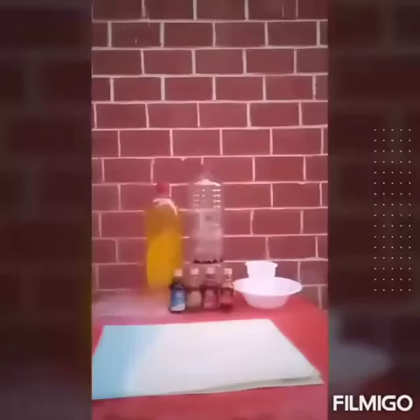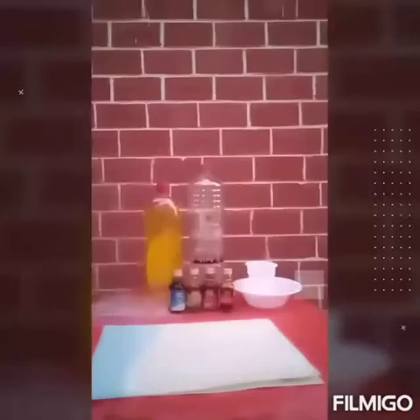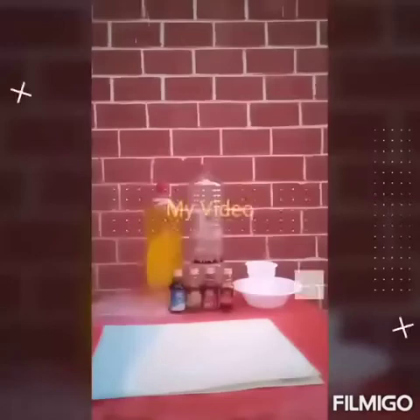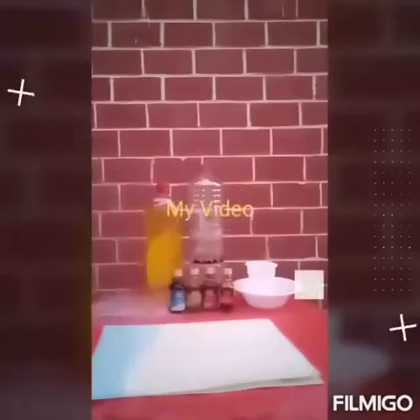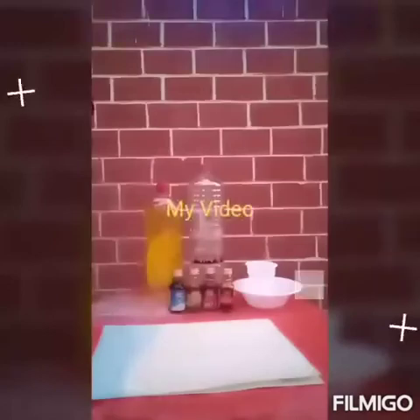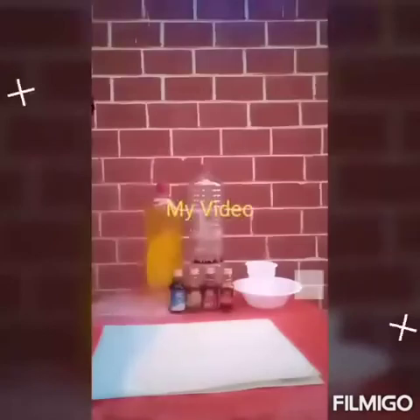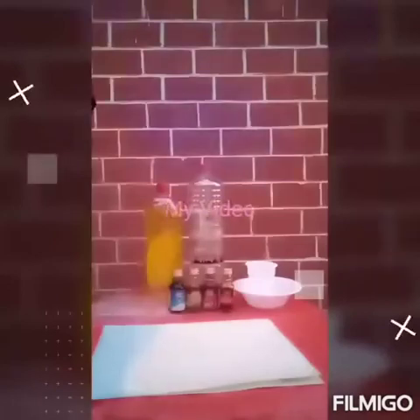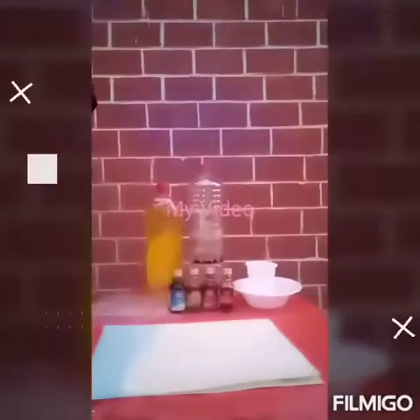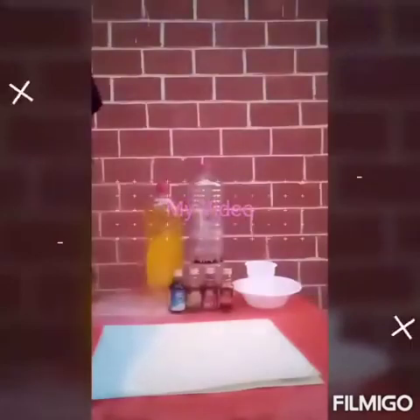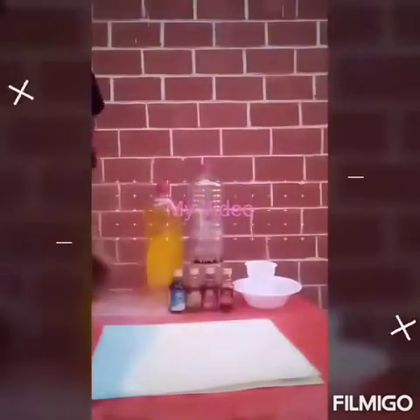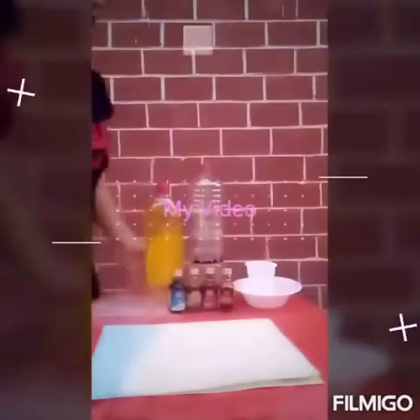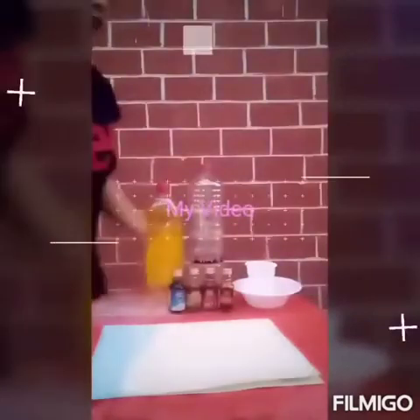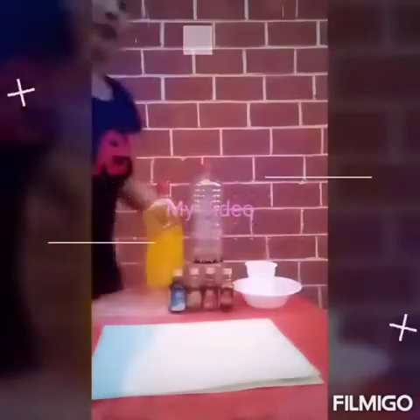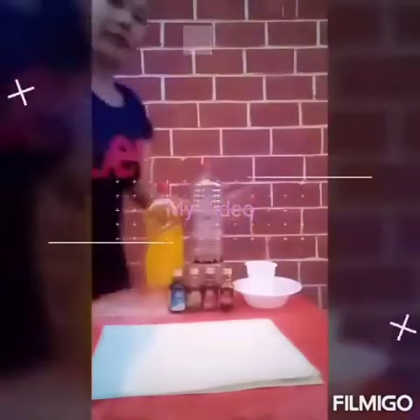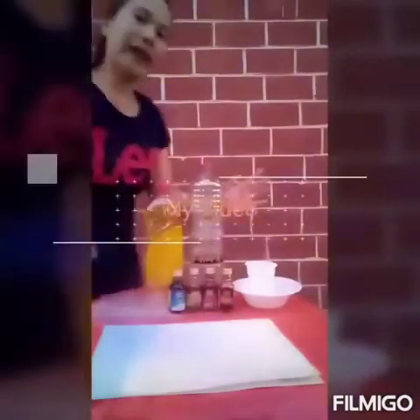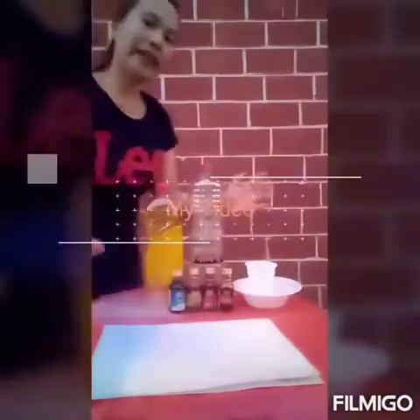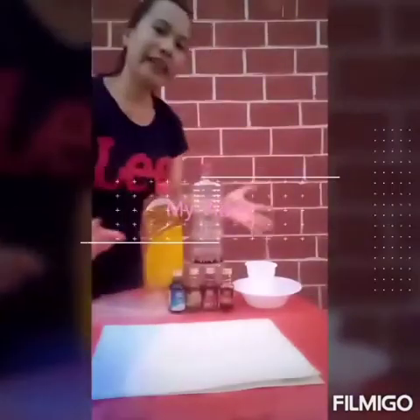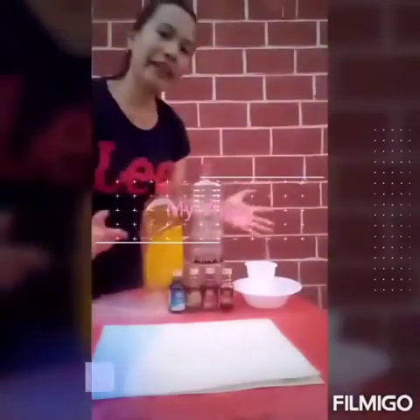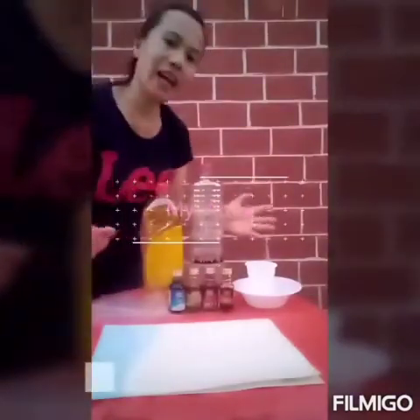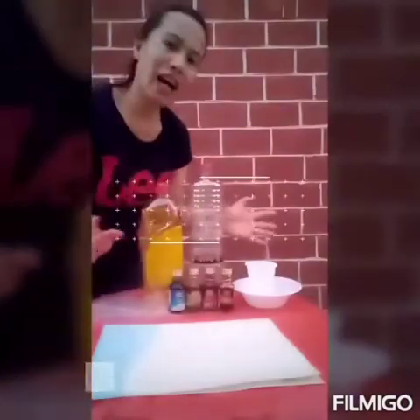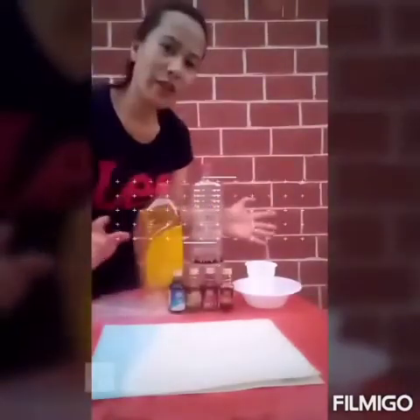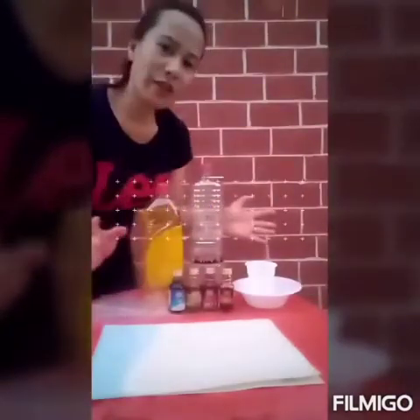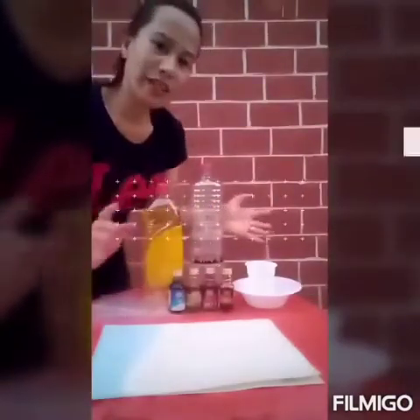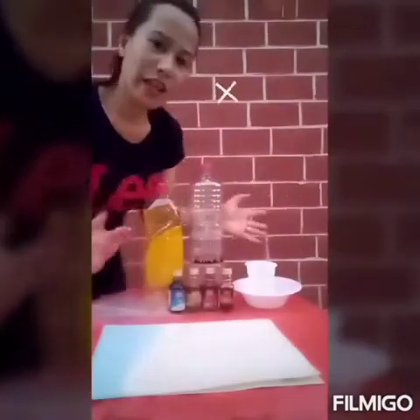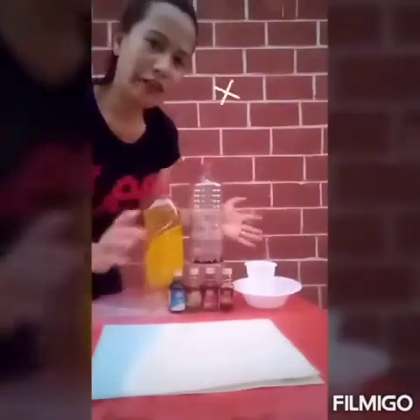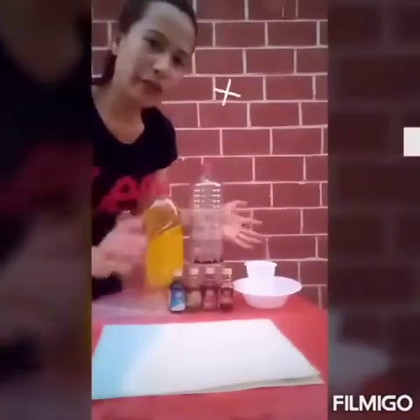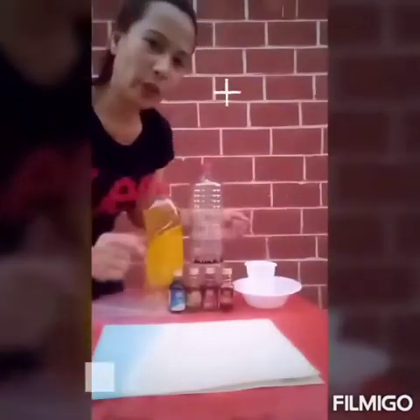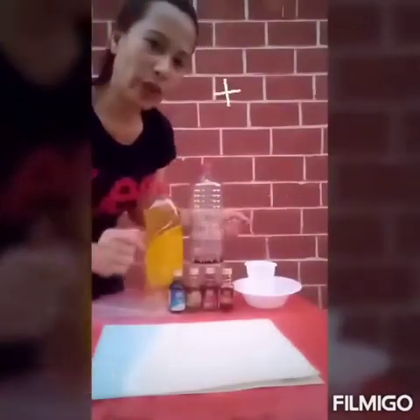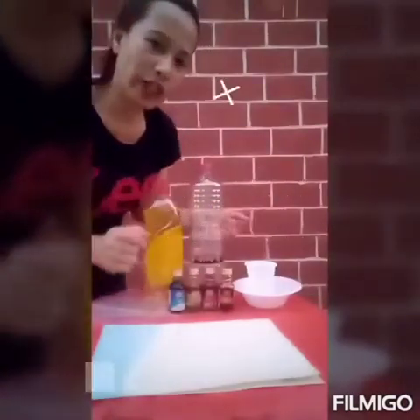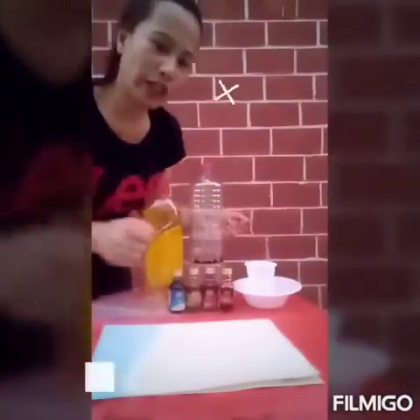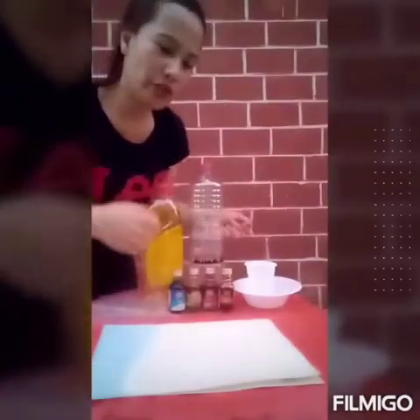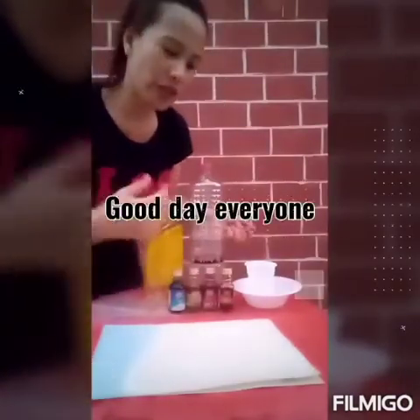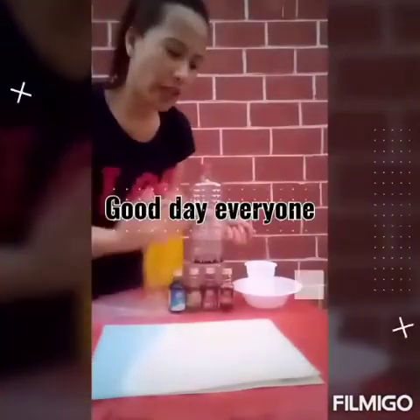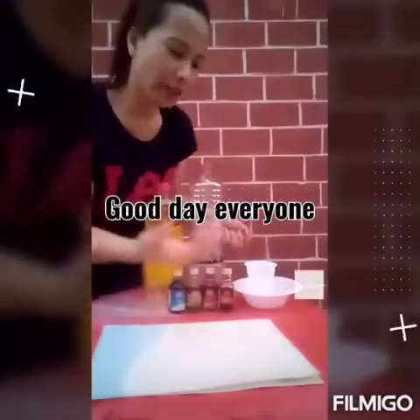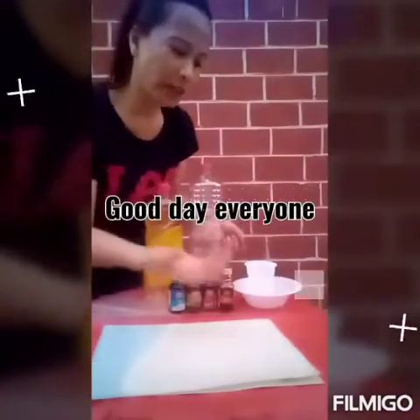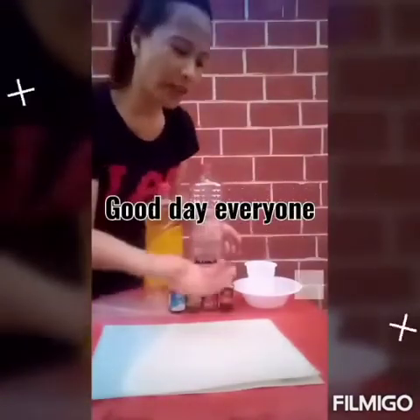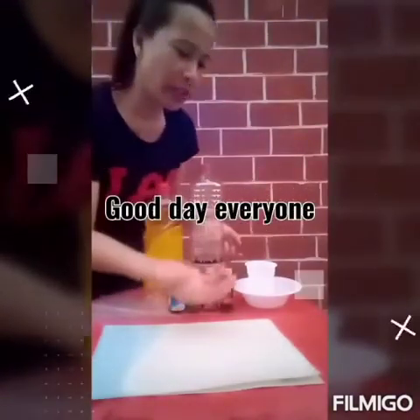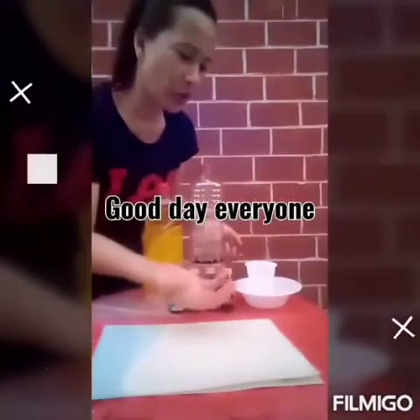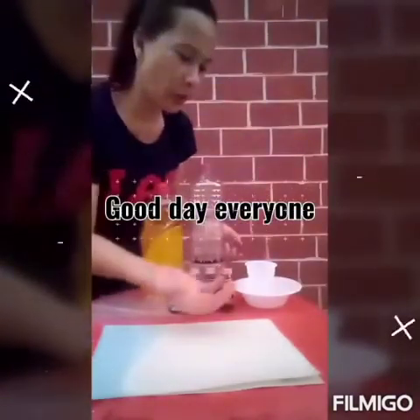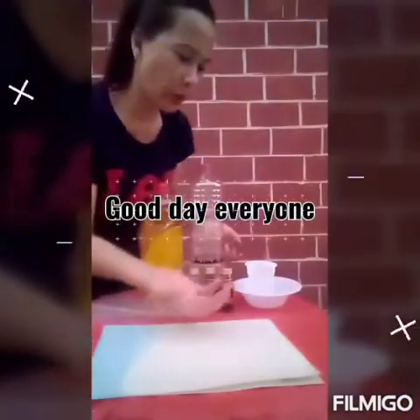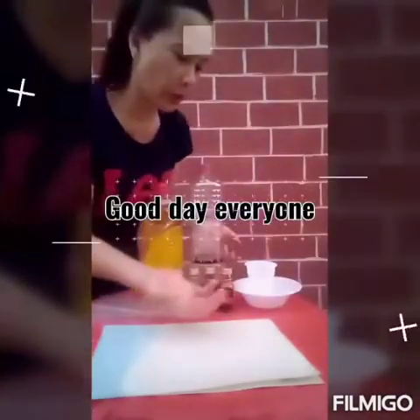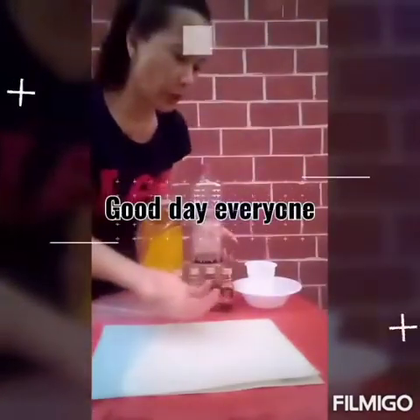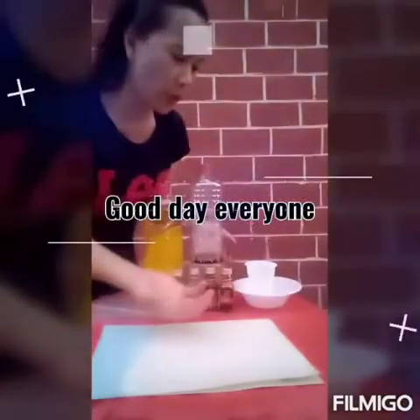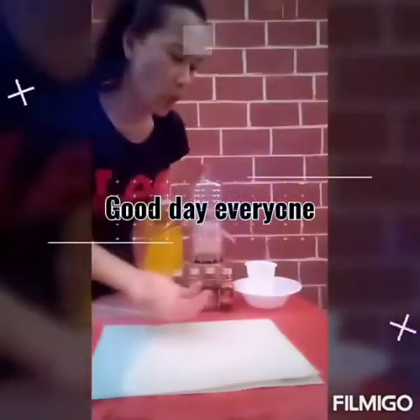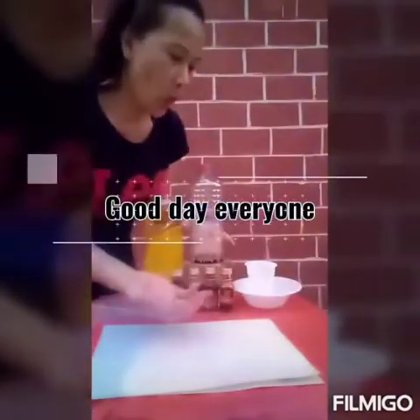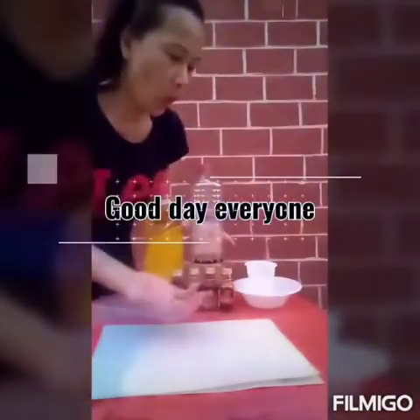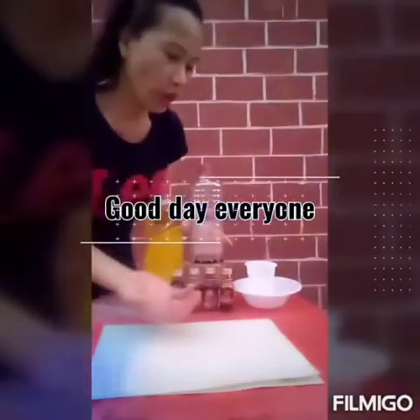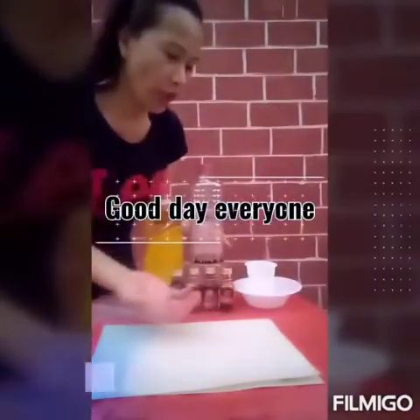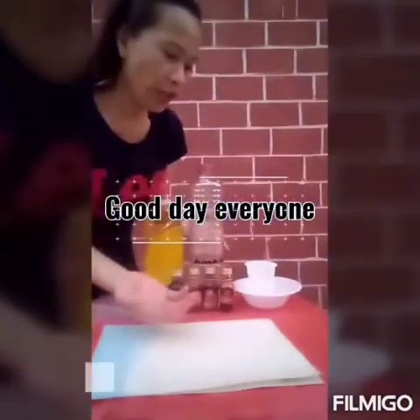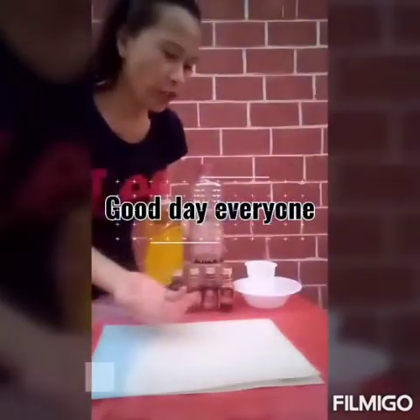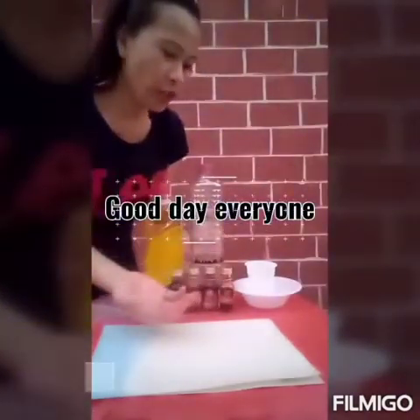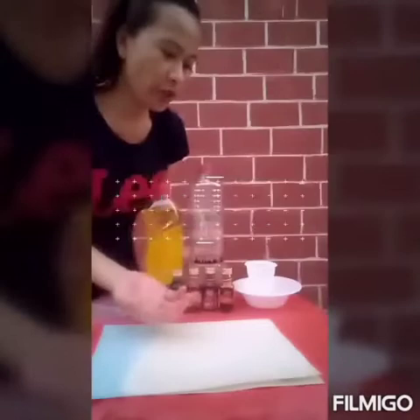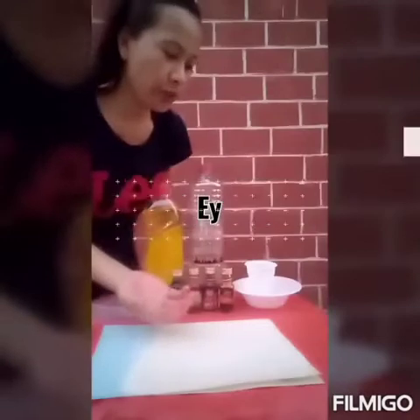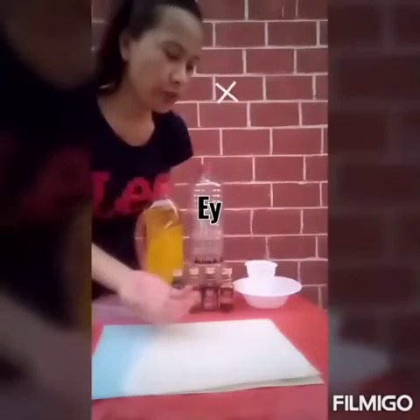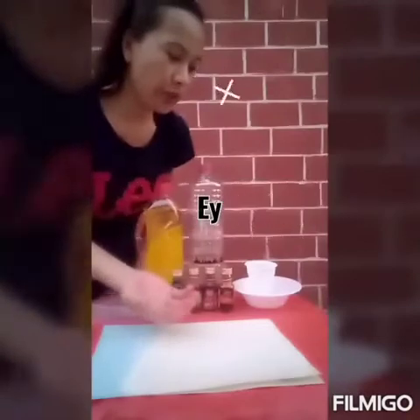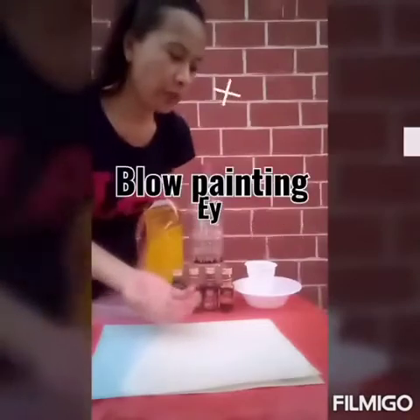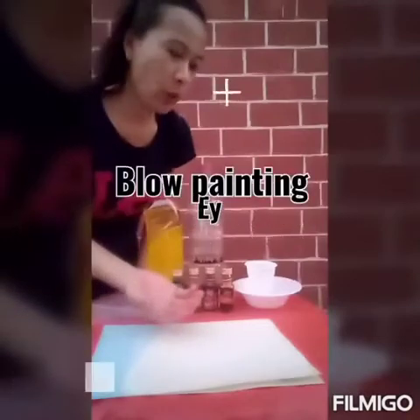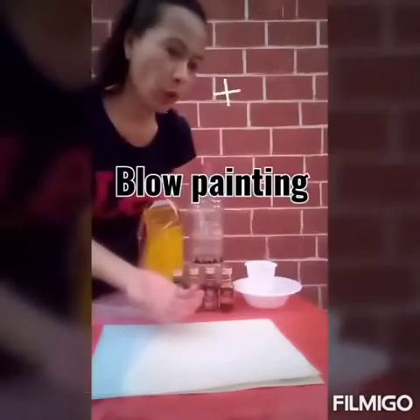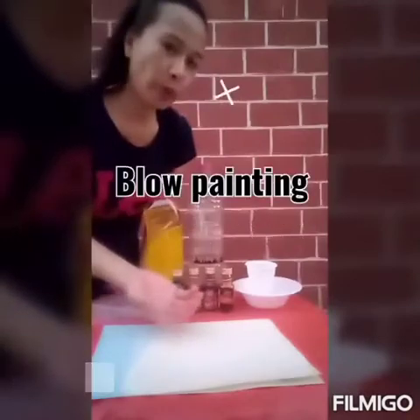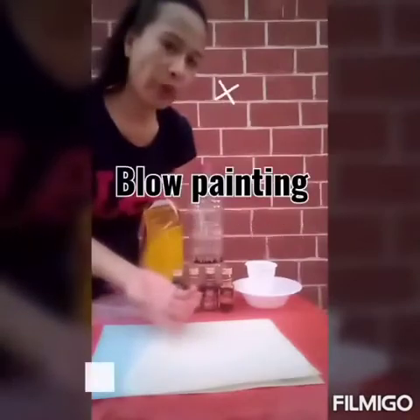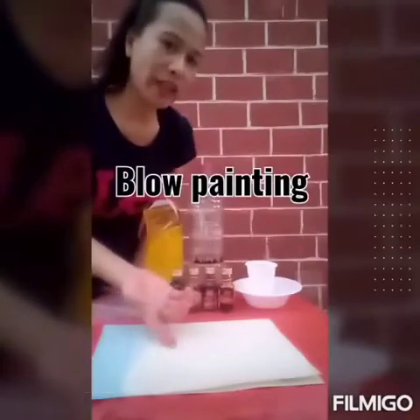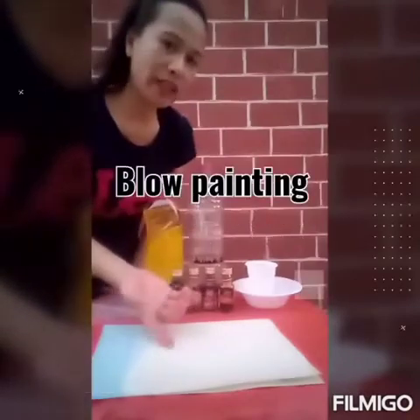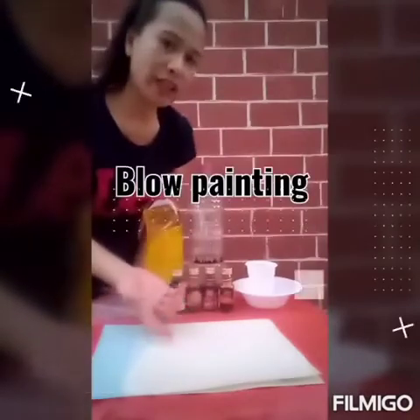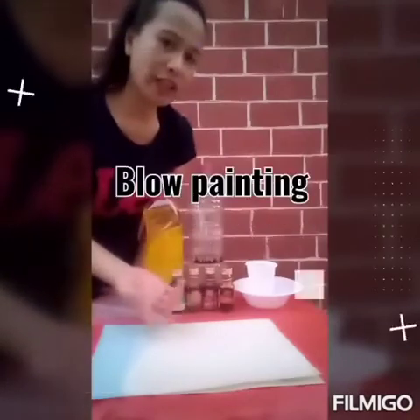Hello everybody! How is everyone? Today I'm going to show you how to do the blow painting.